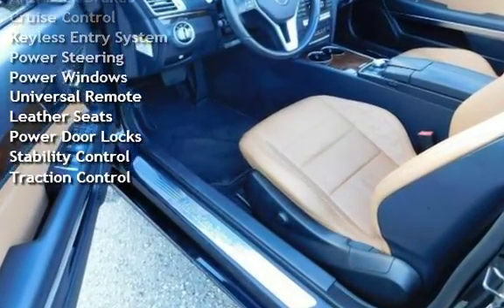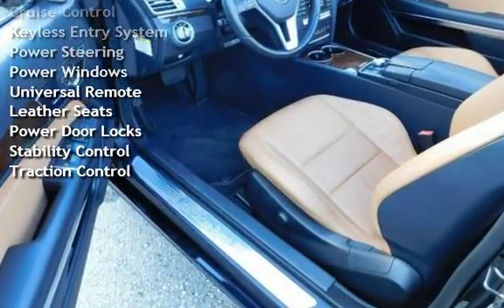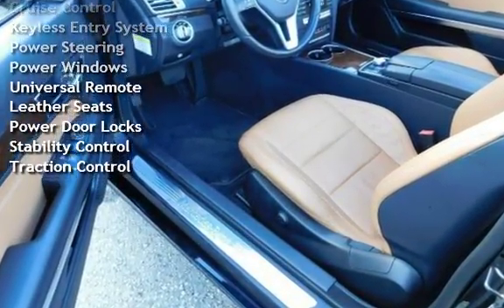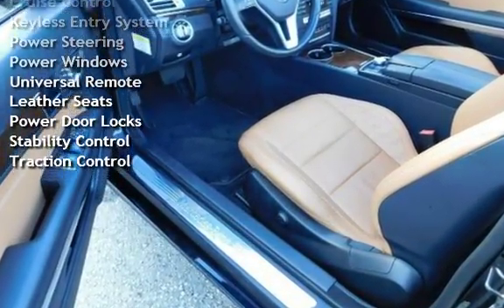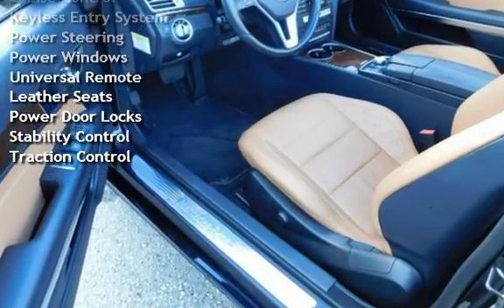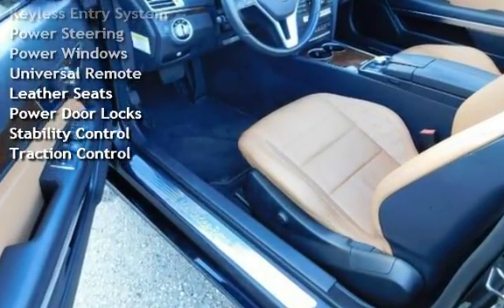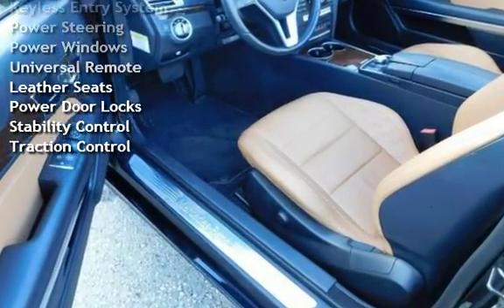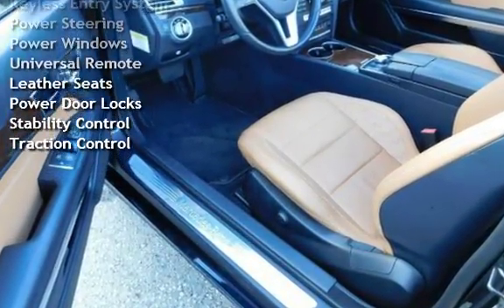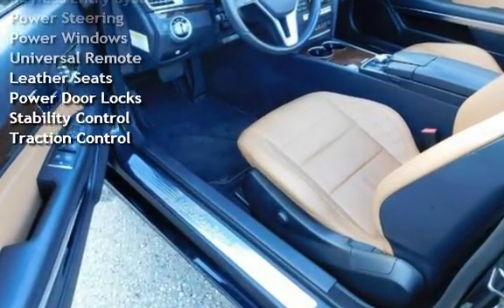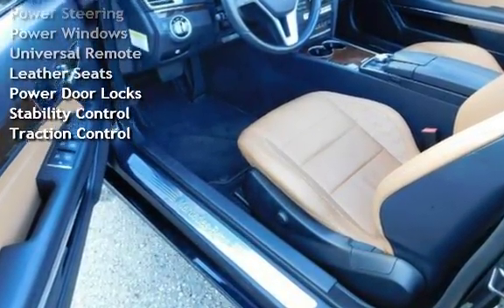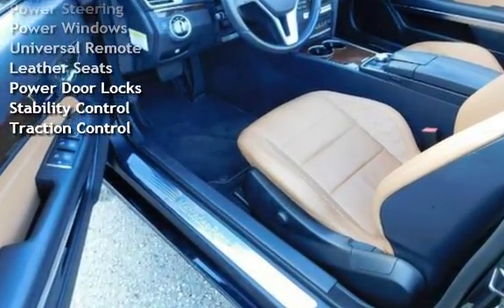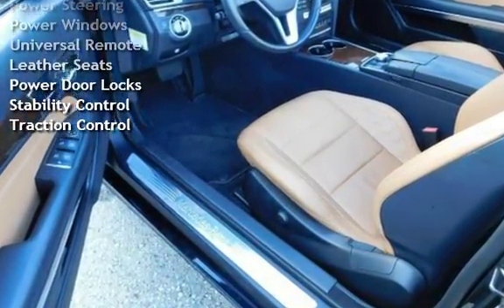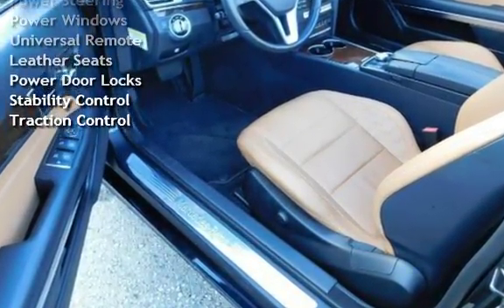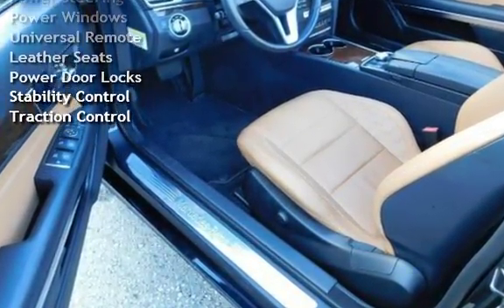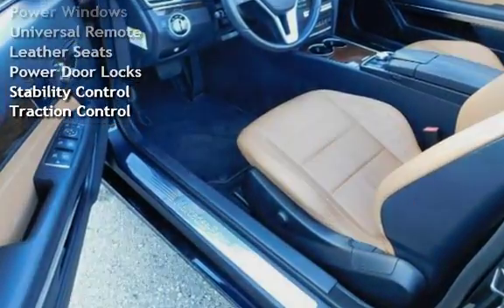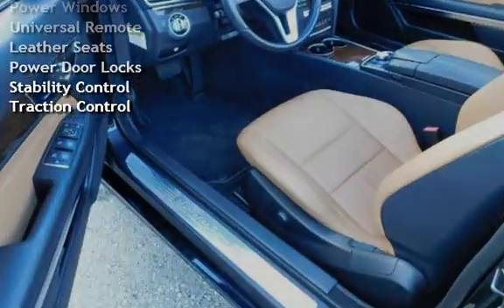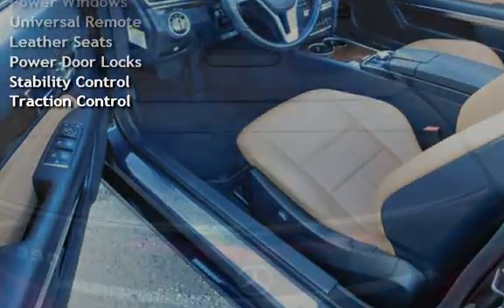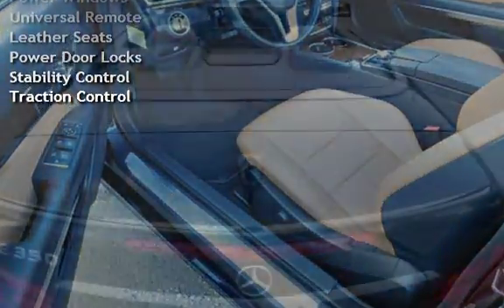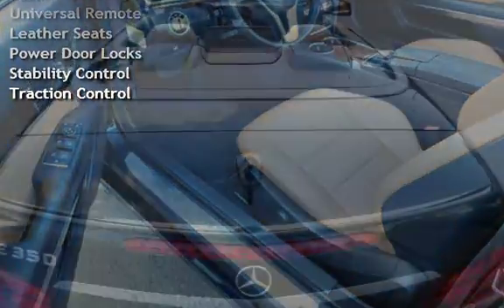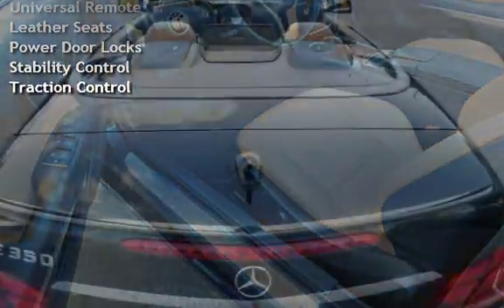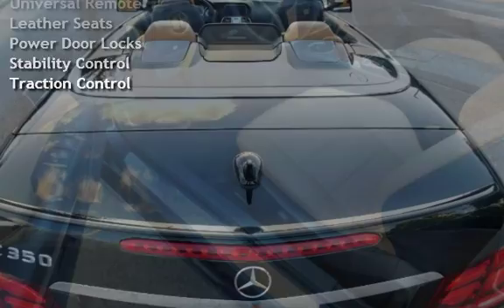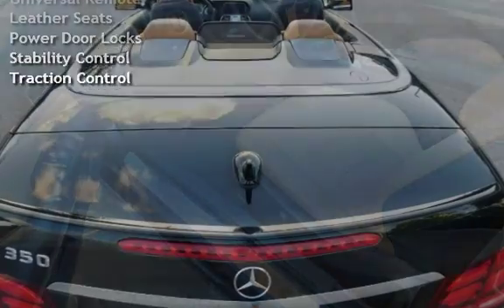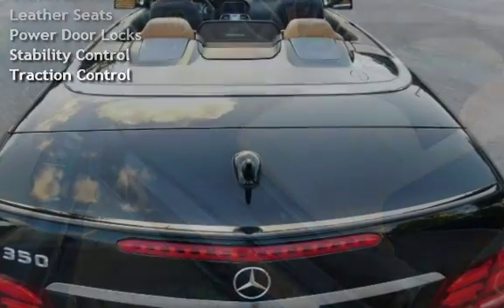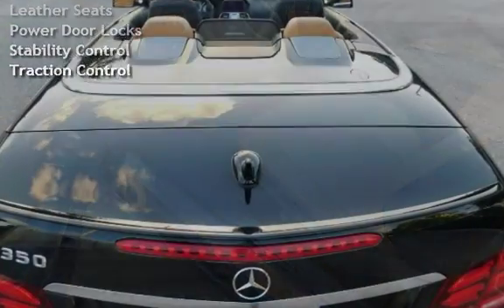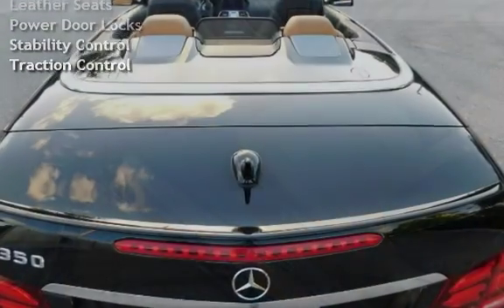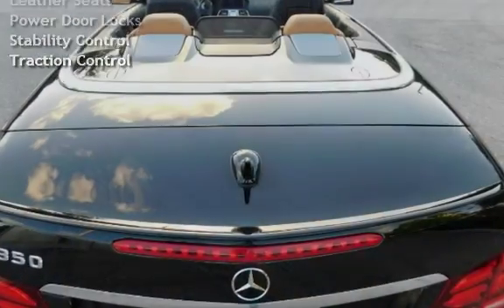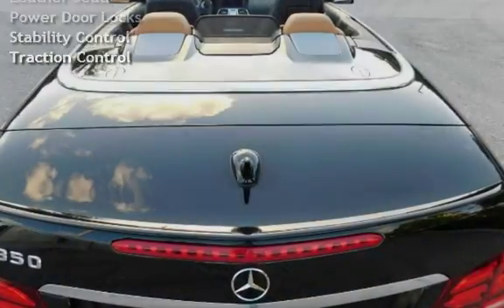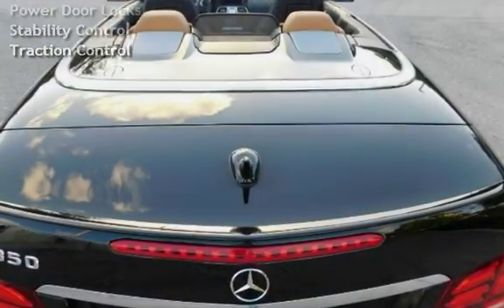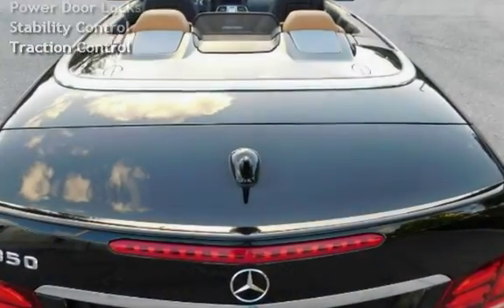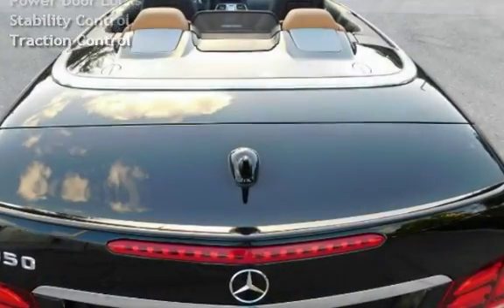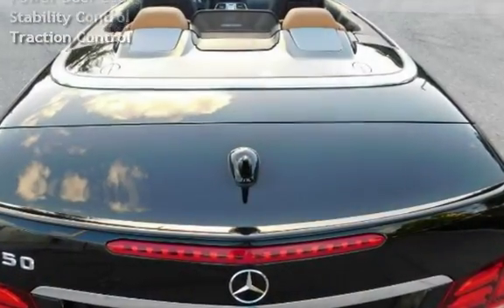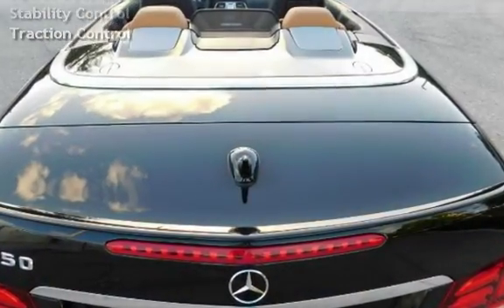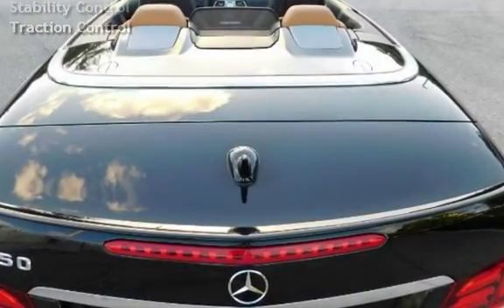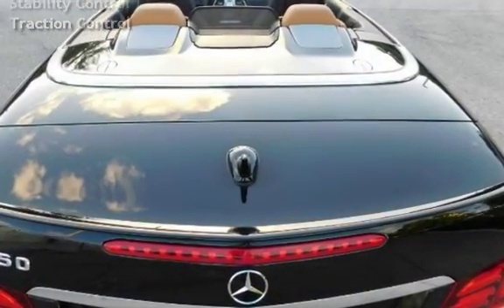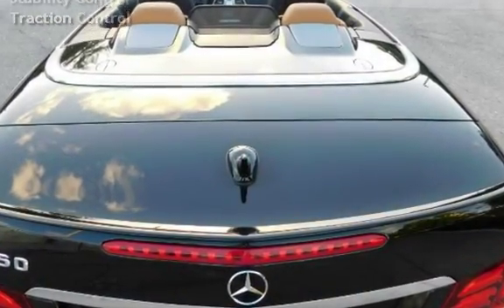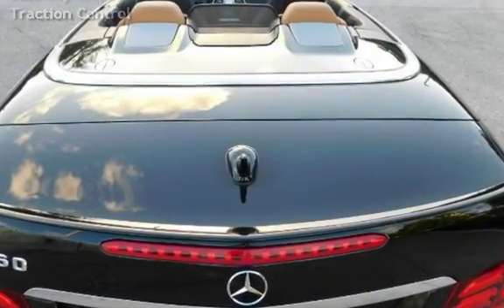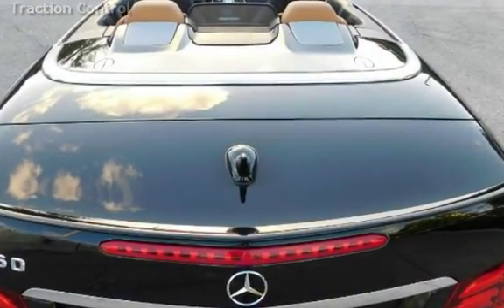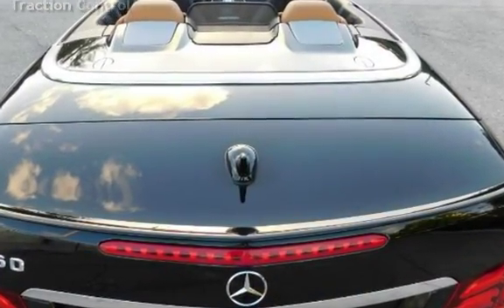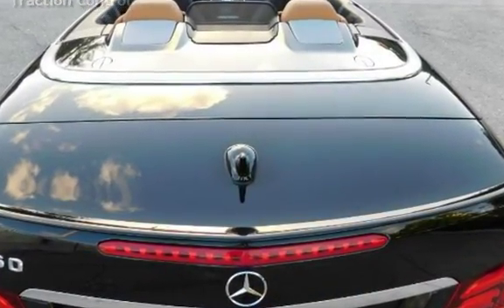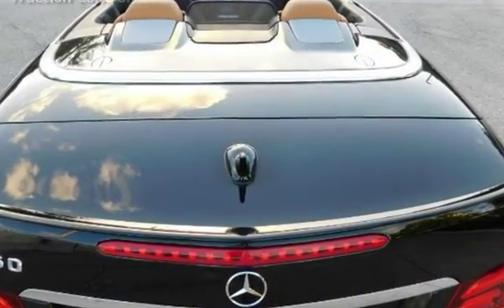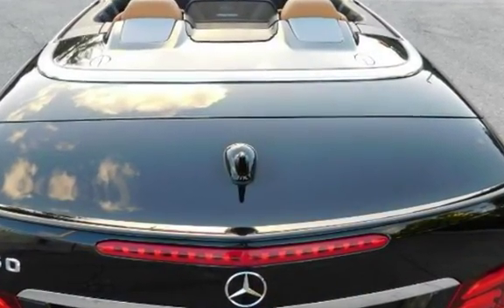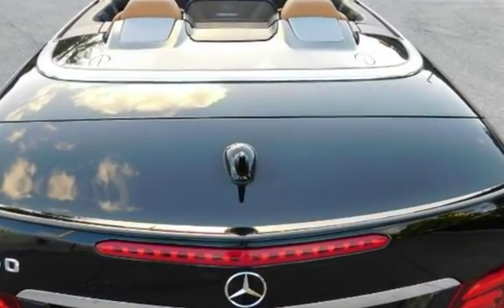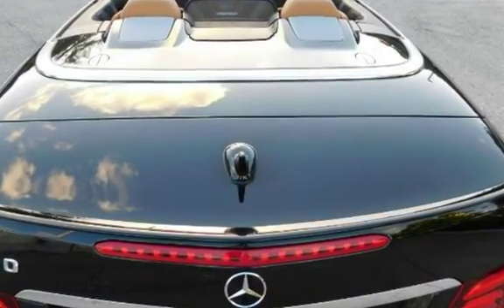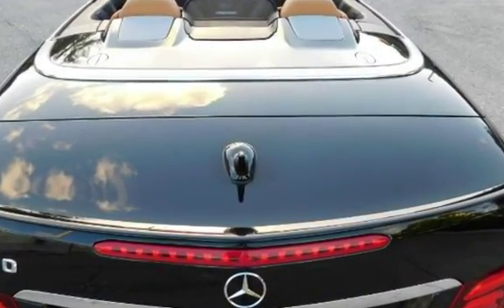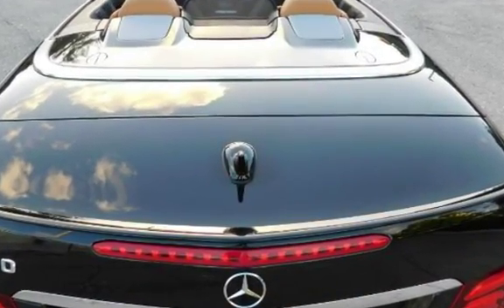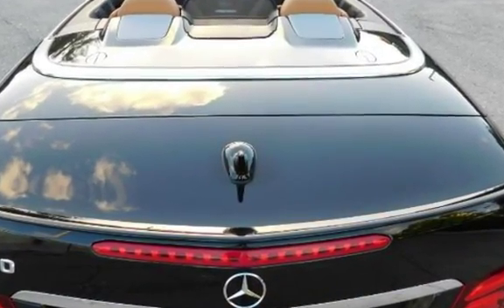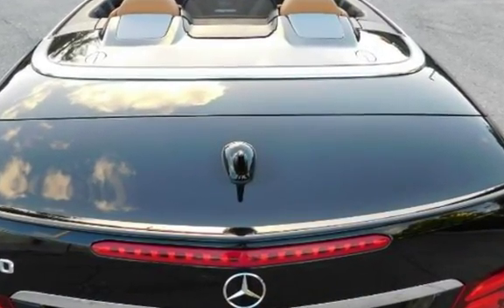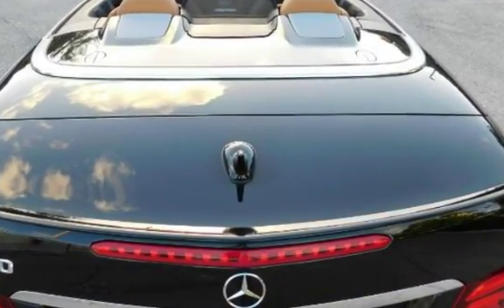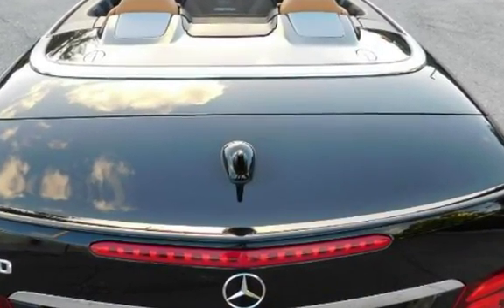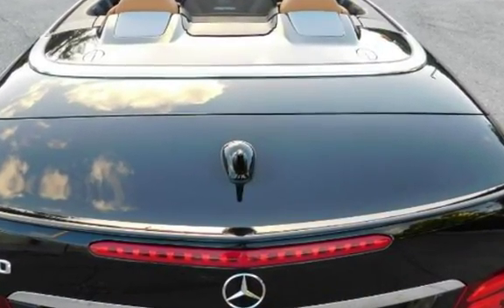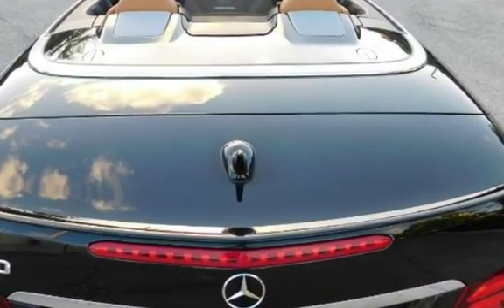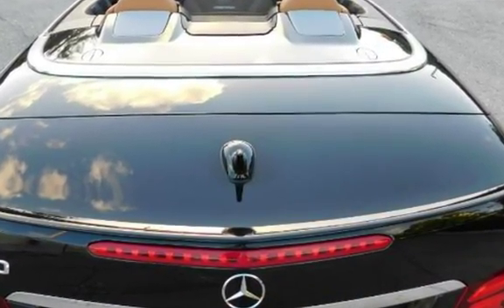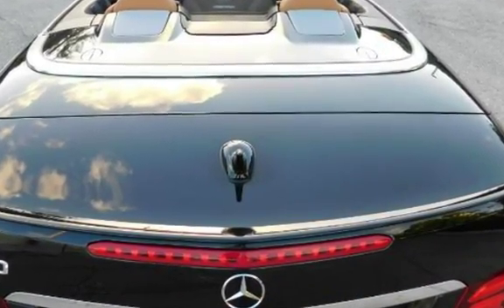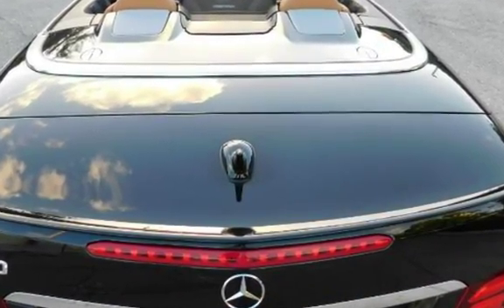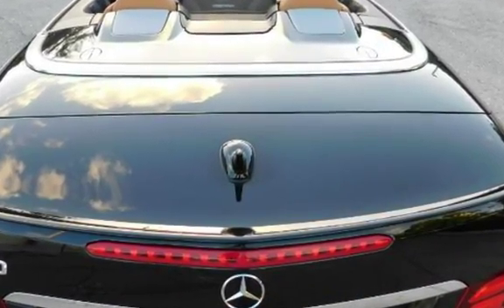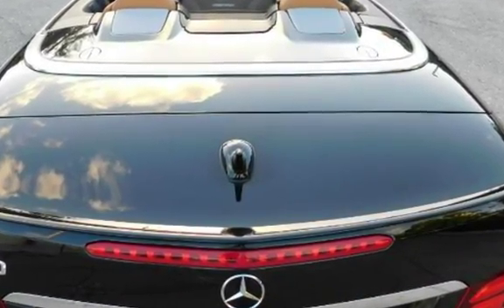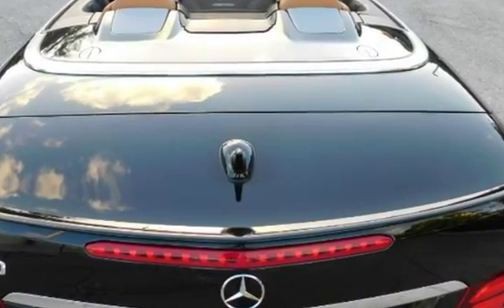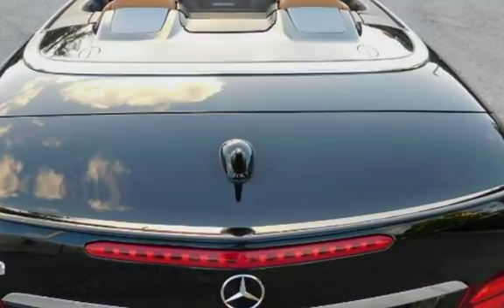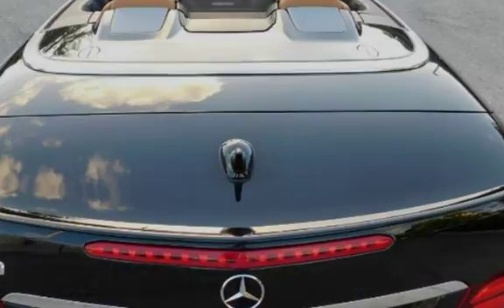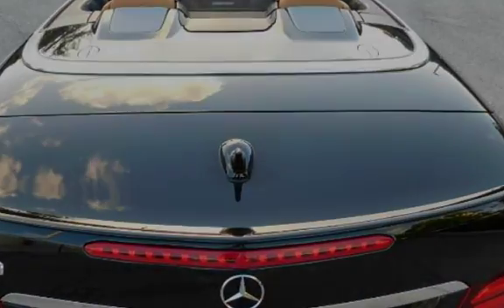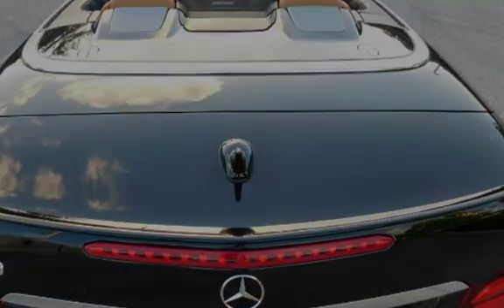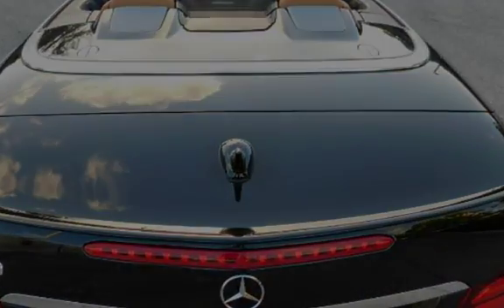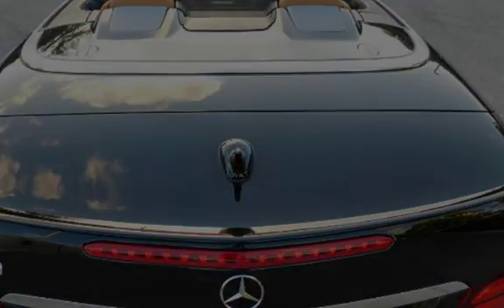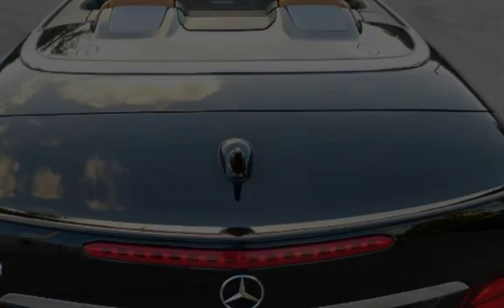Power windows, universal remote, leather seats, power door locks, stability control, and traction control.